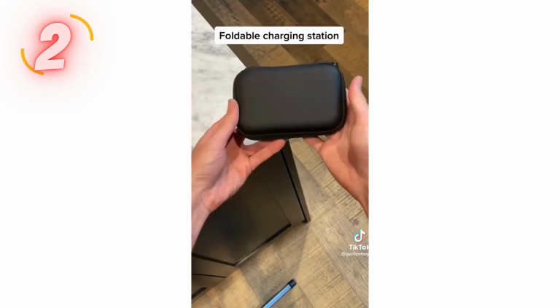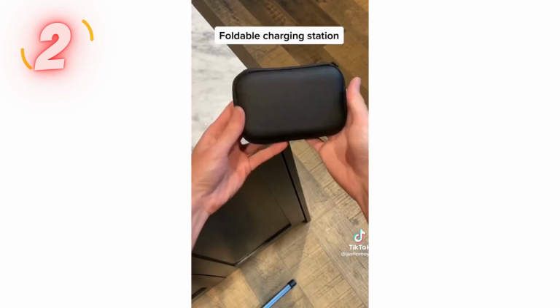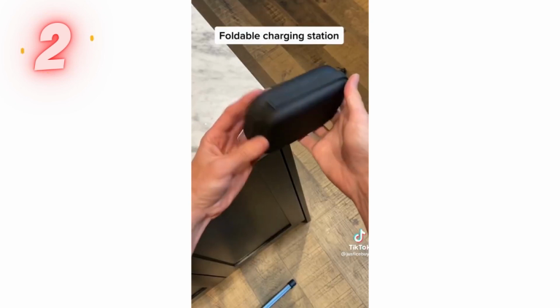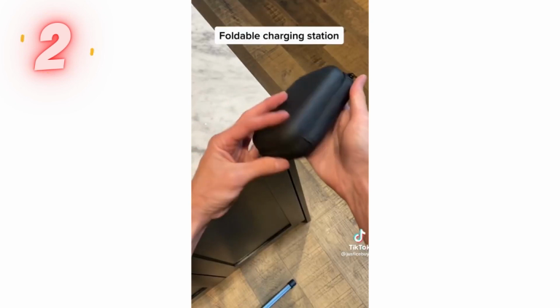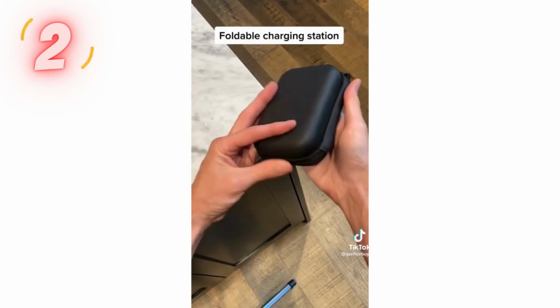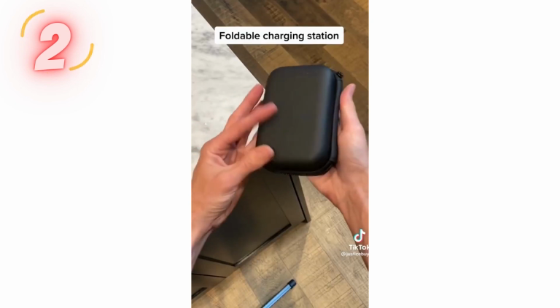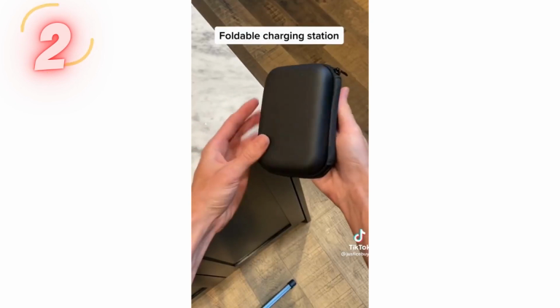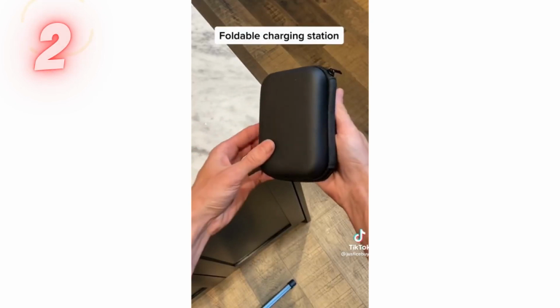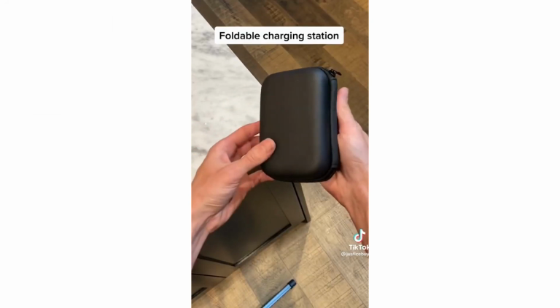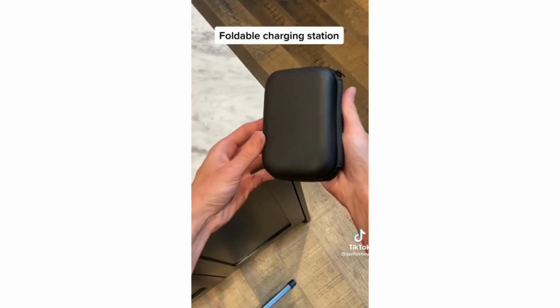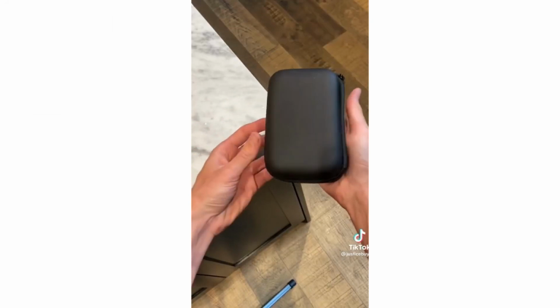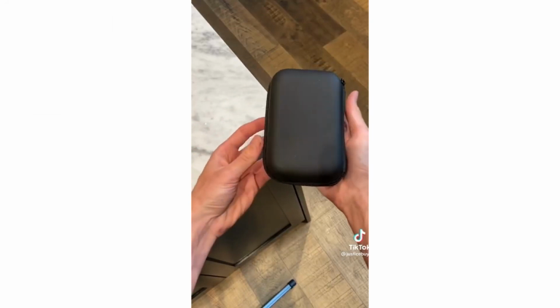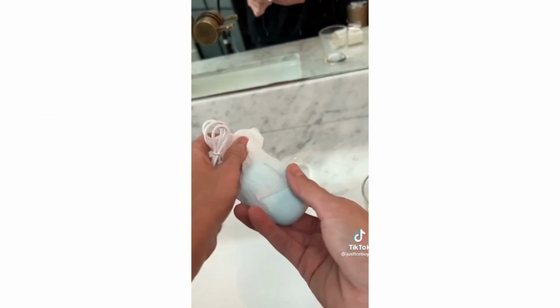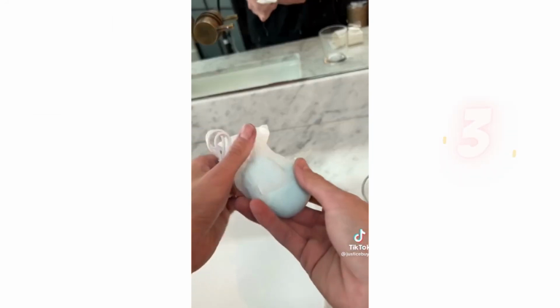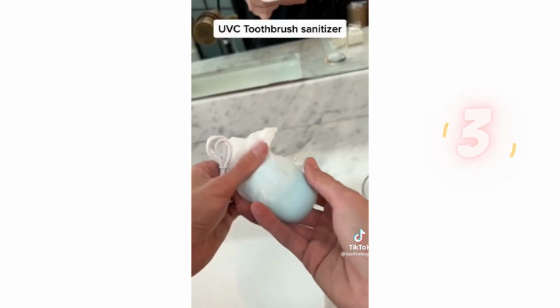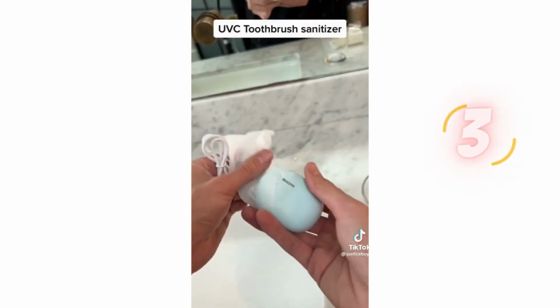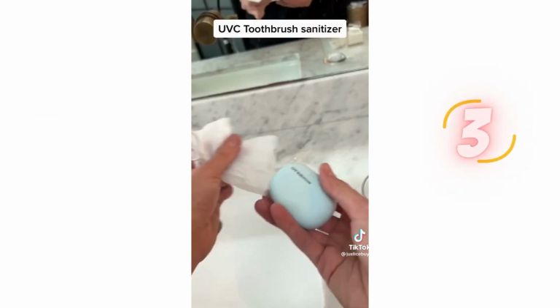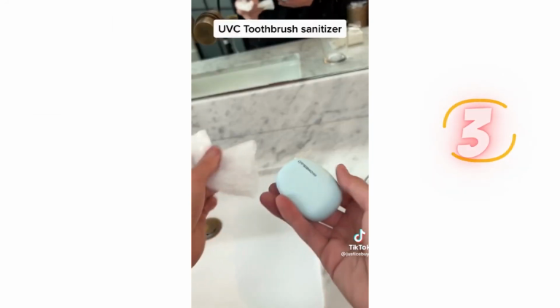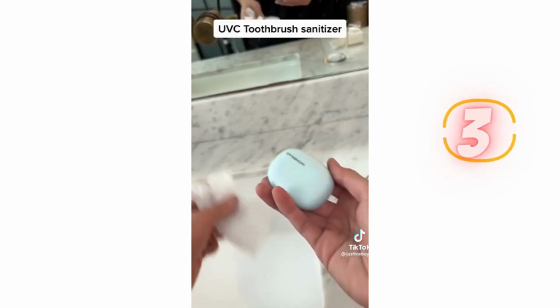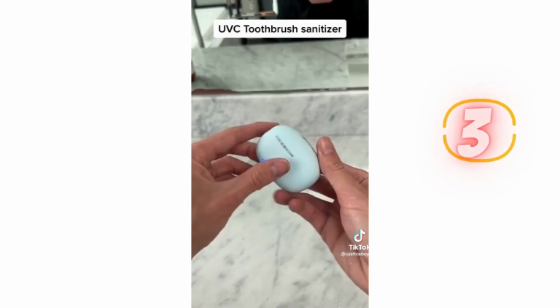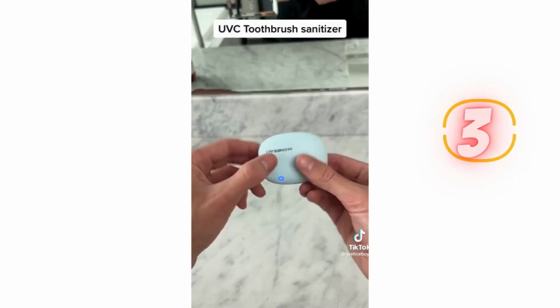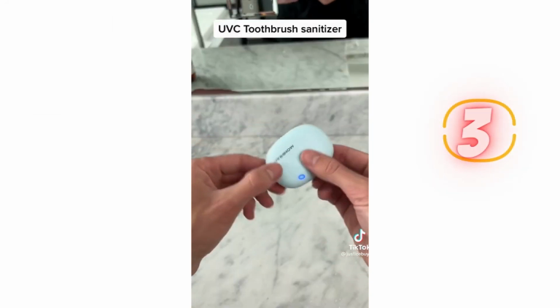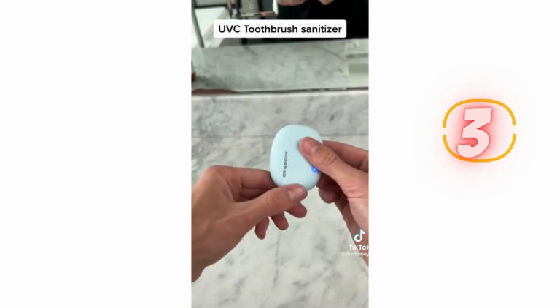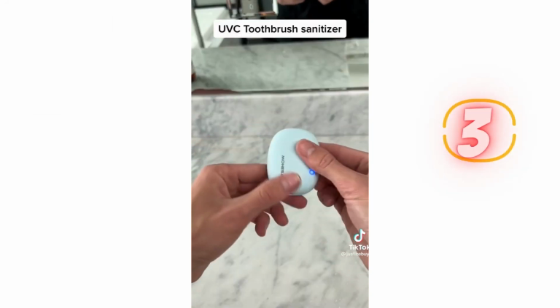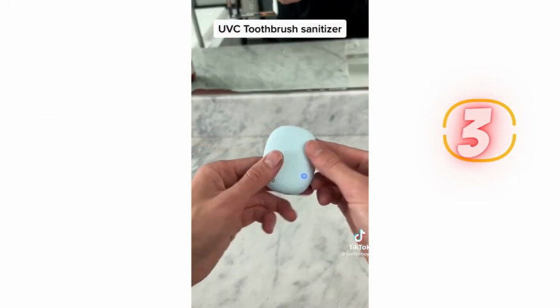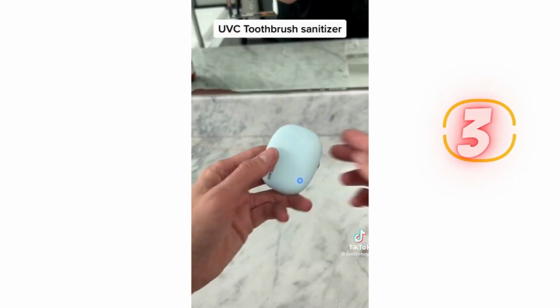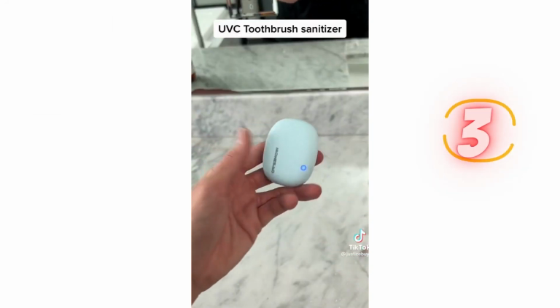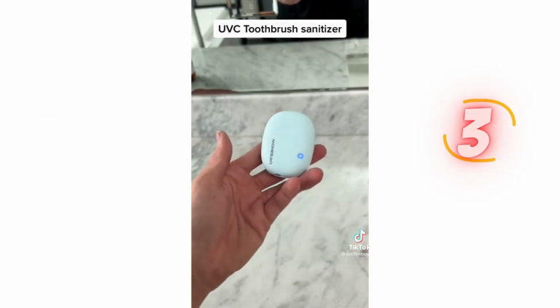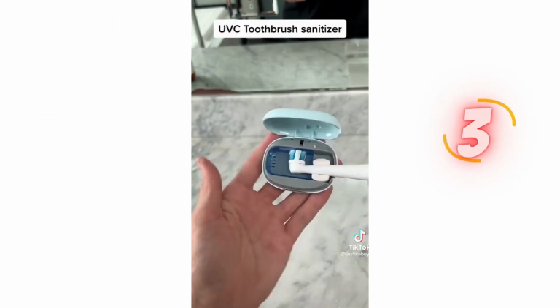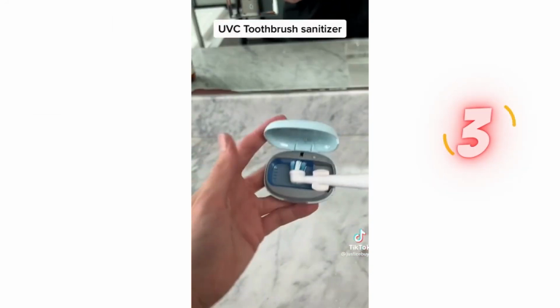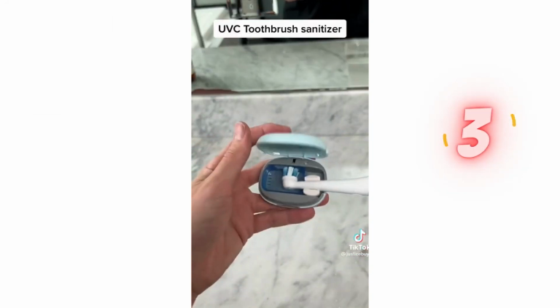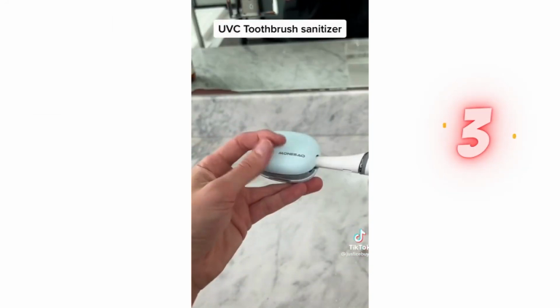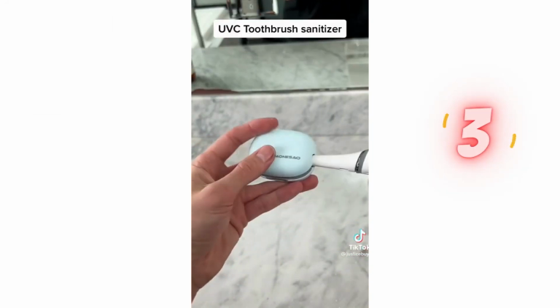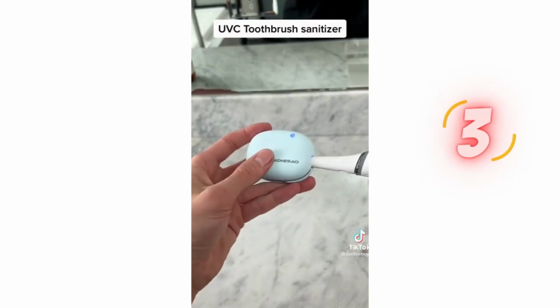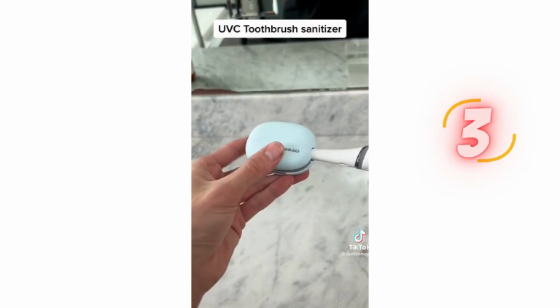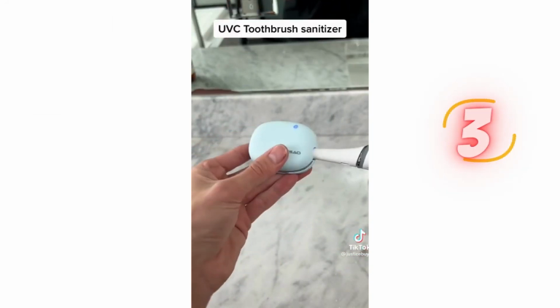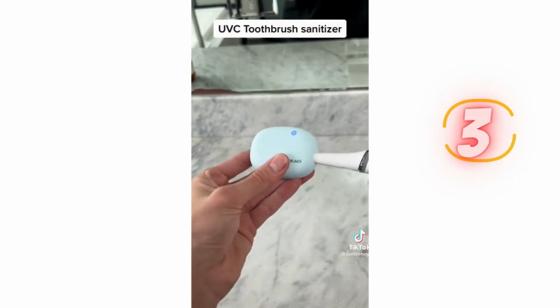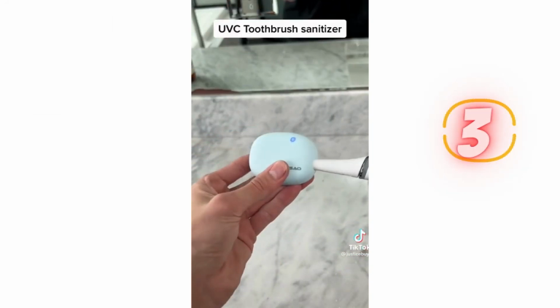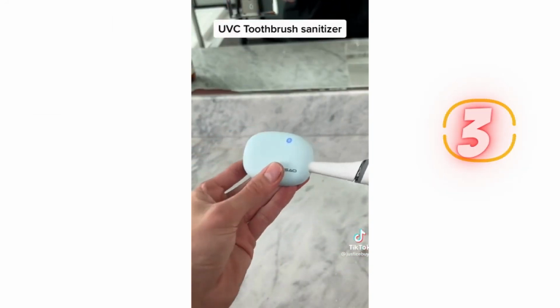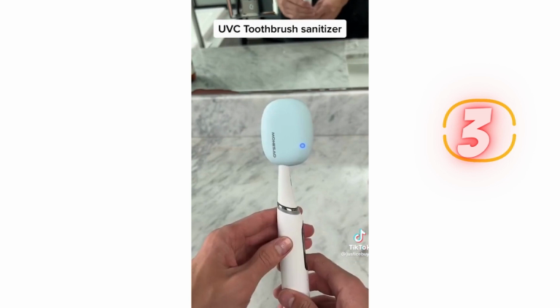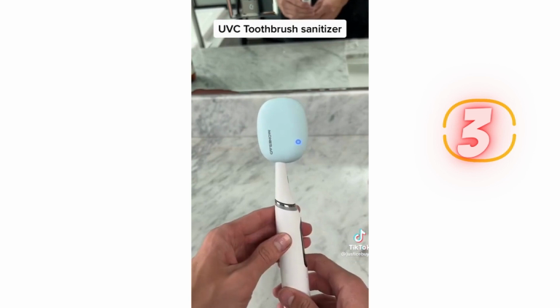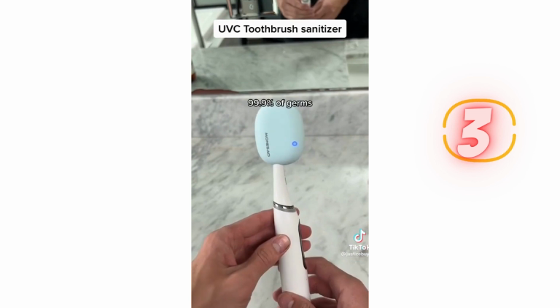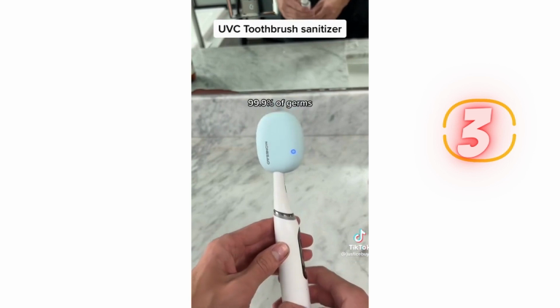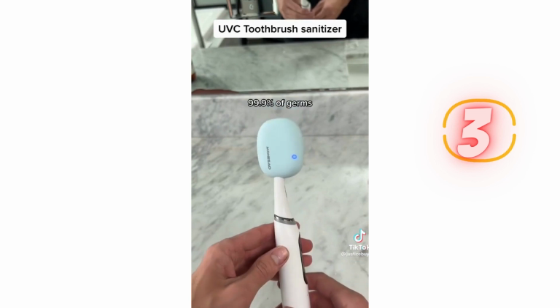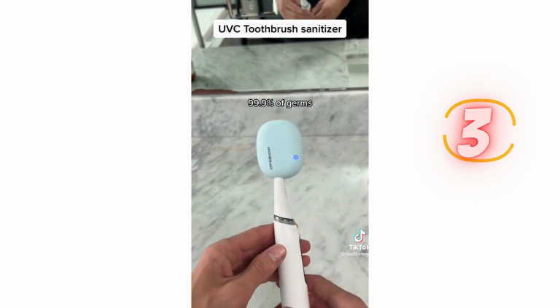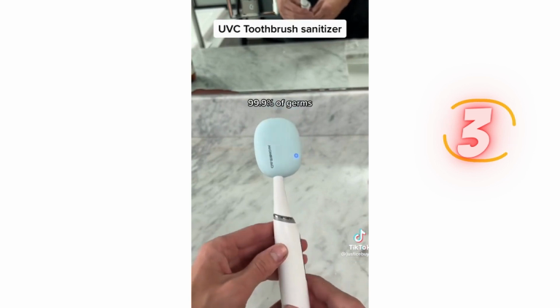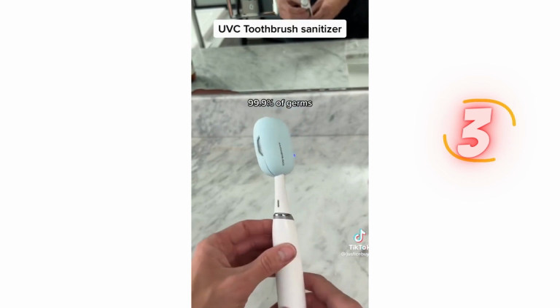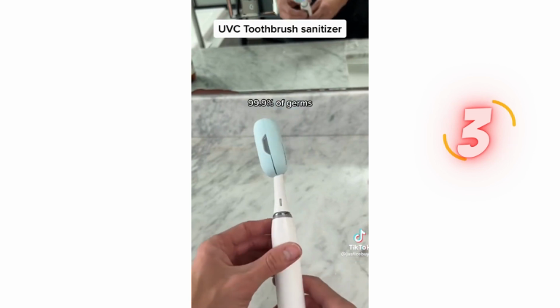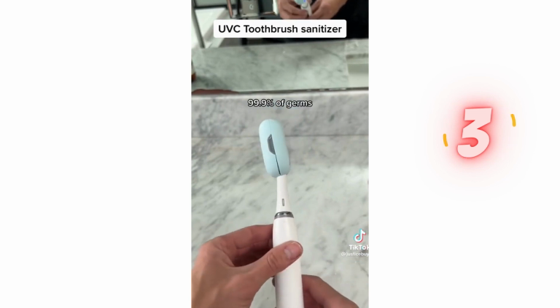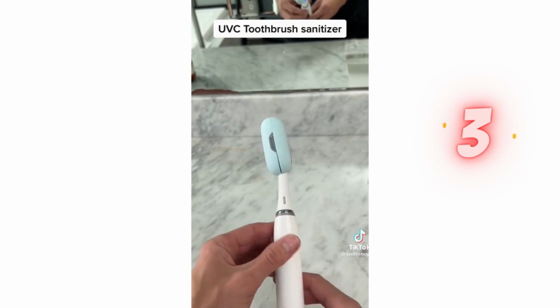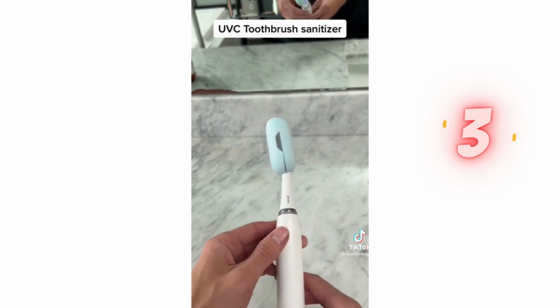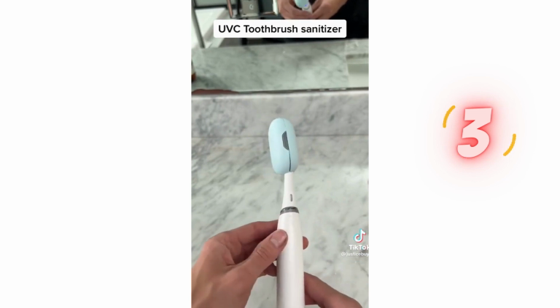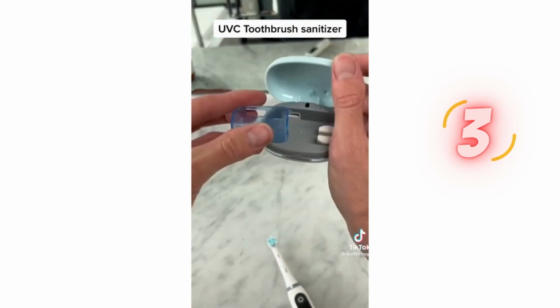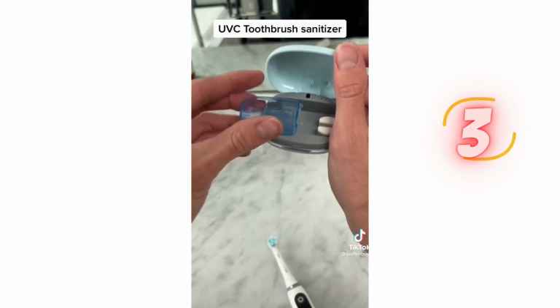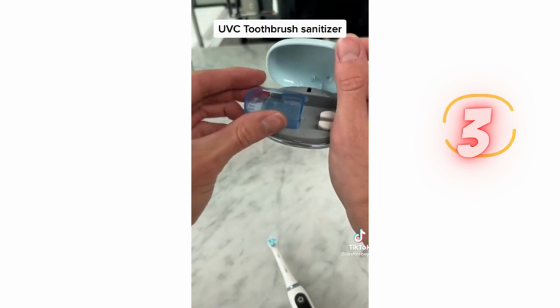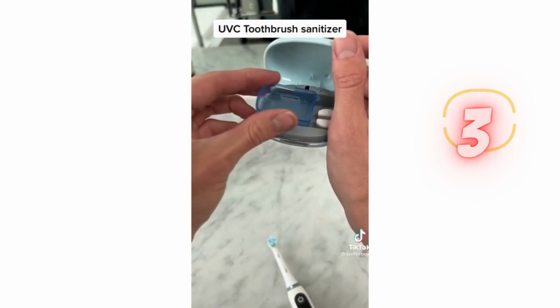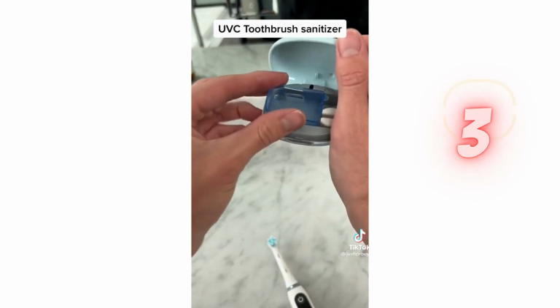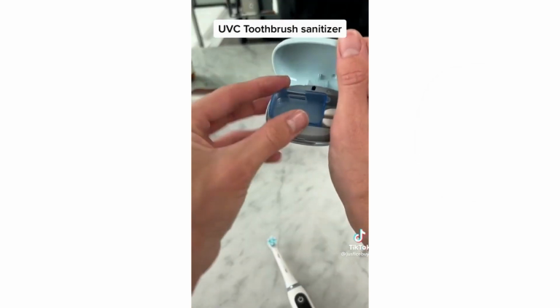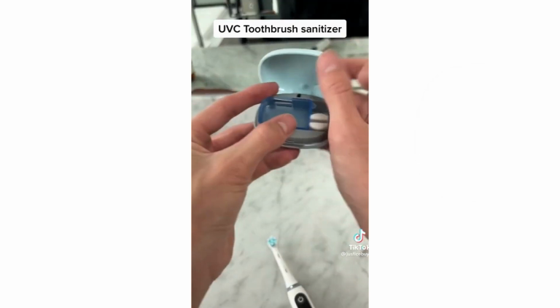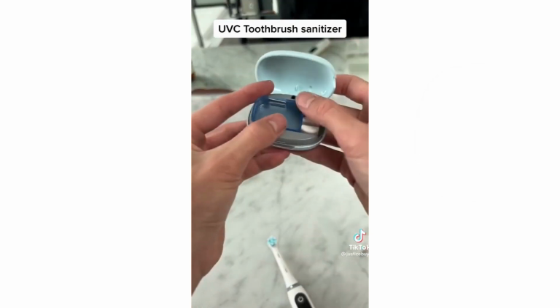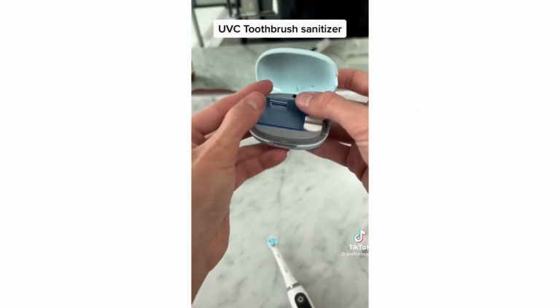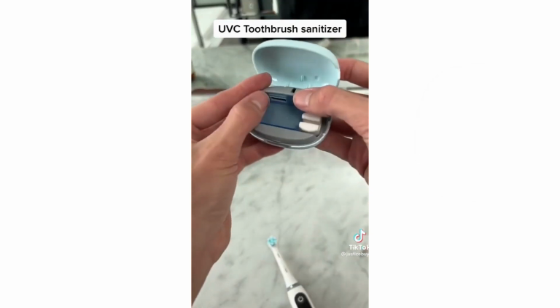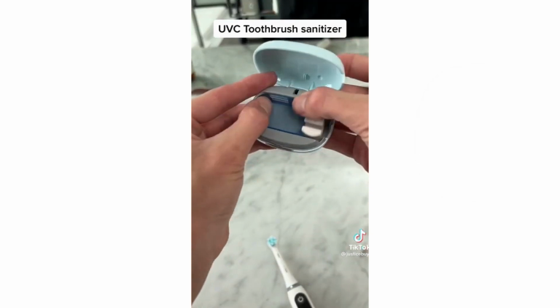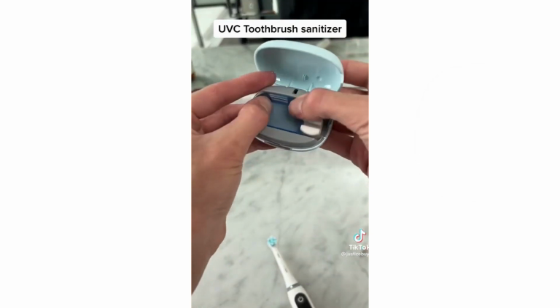It comes in this carrying case. This is a rechargeable toothbrush sanitizer which uses UVC light, which kills 99% of germs, and it's also really easy to clean.